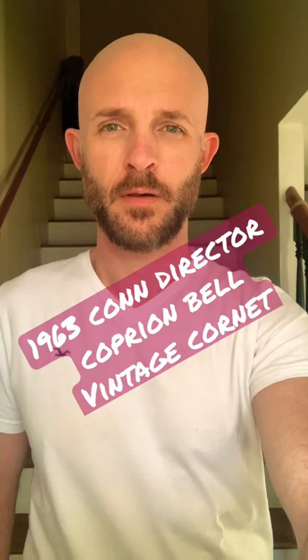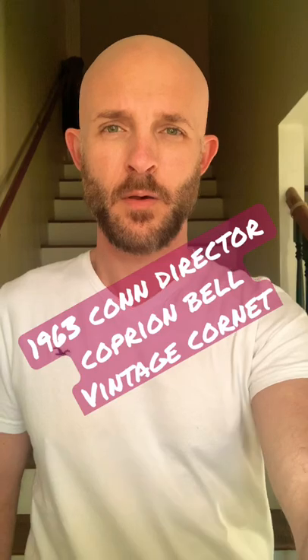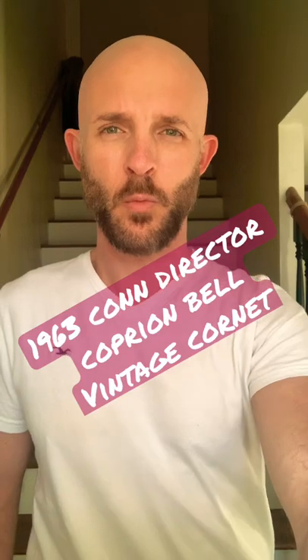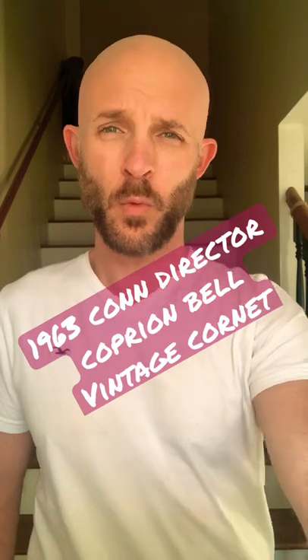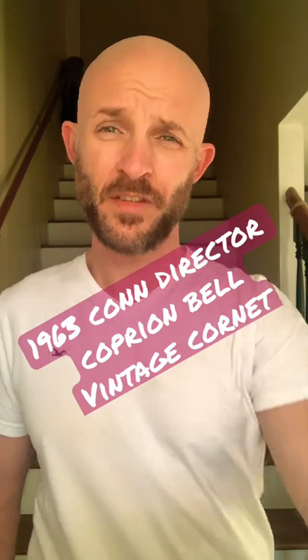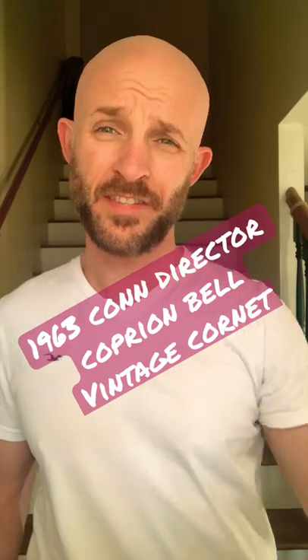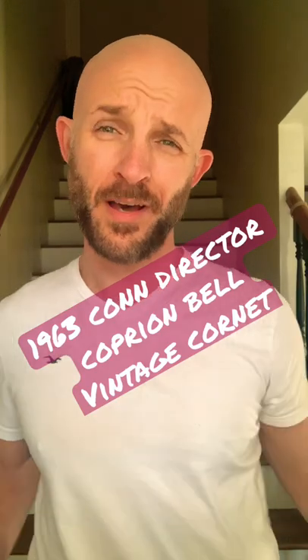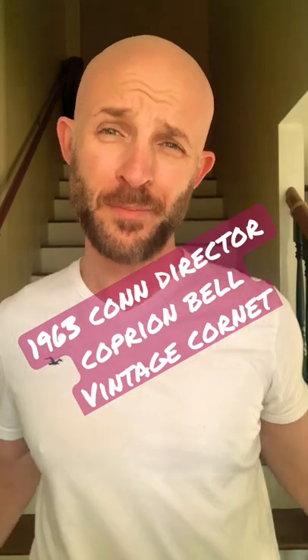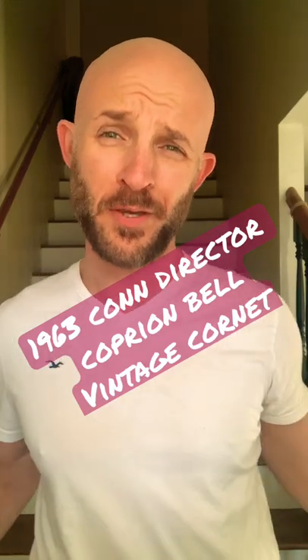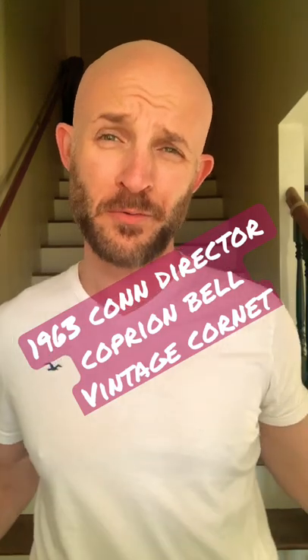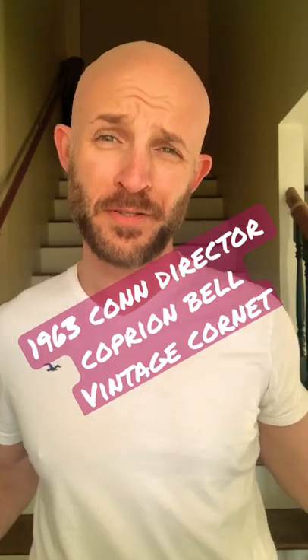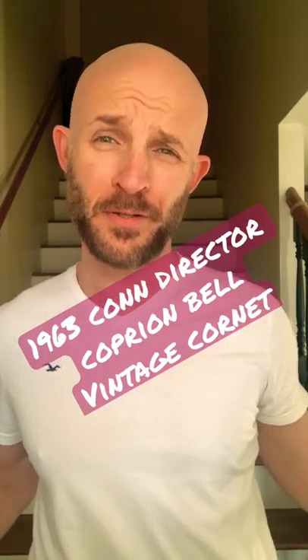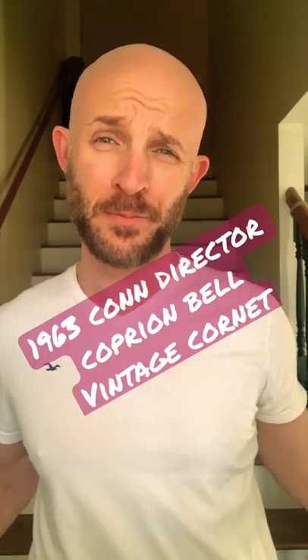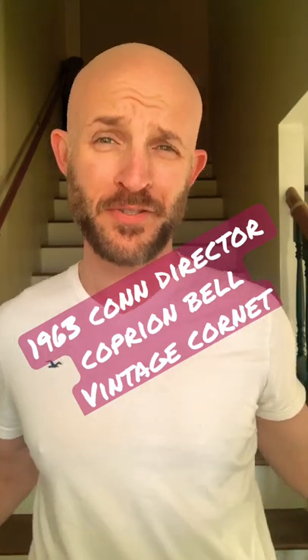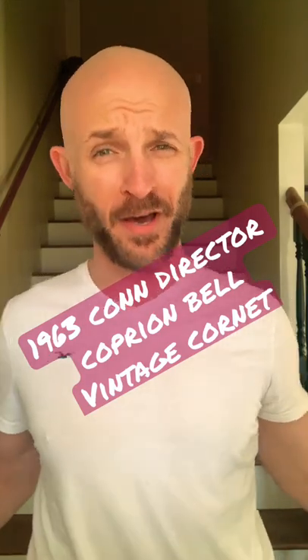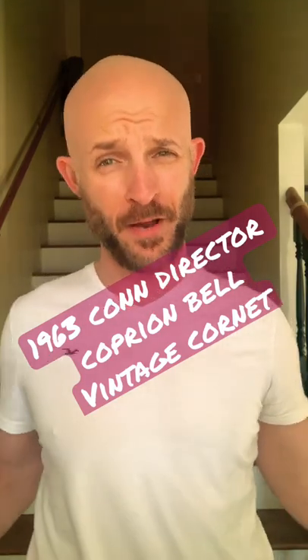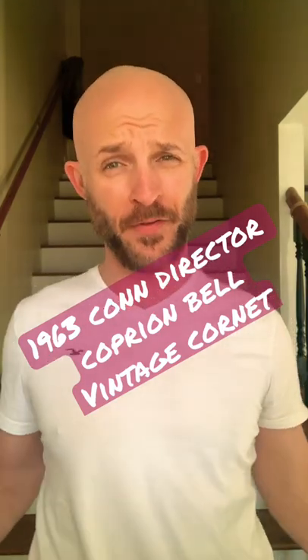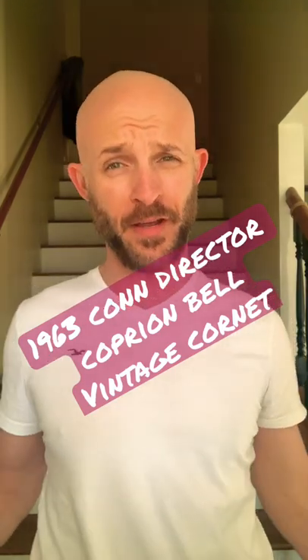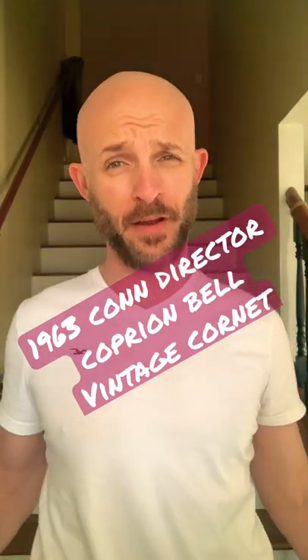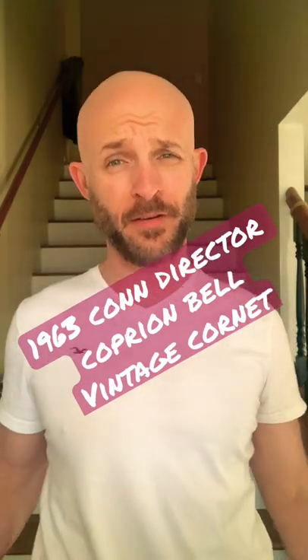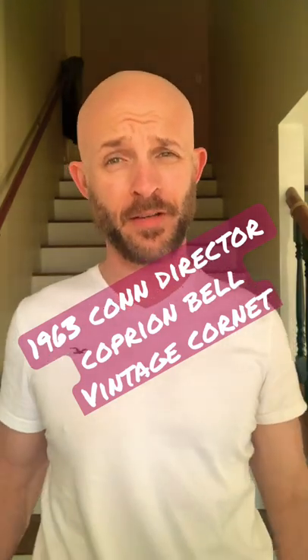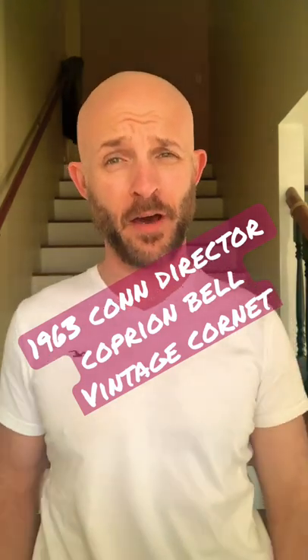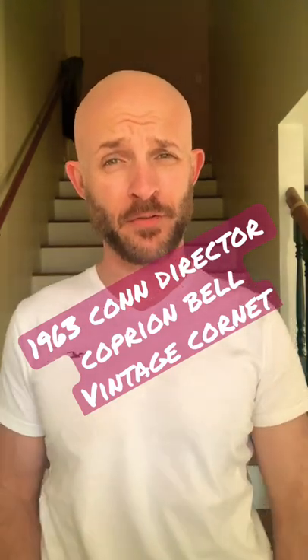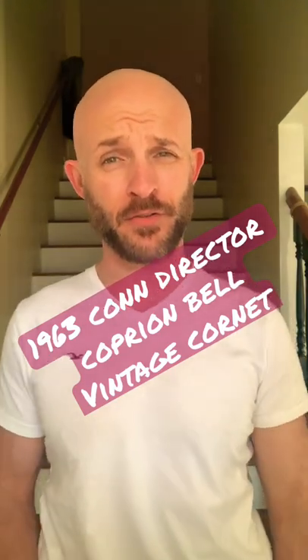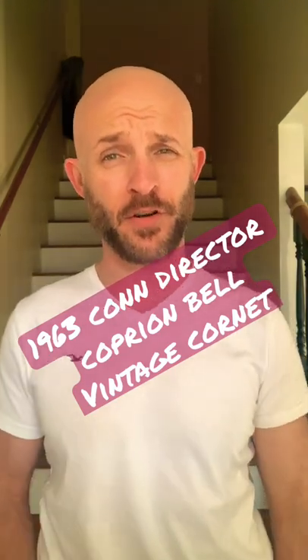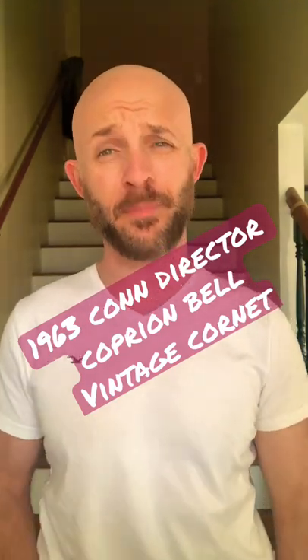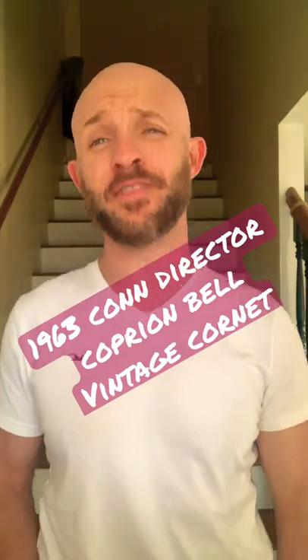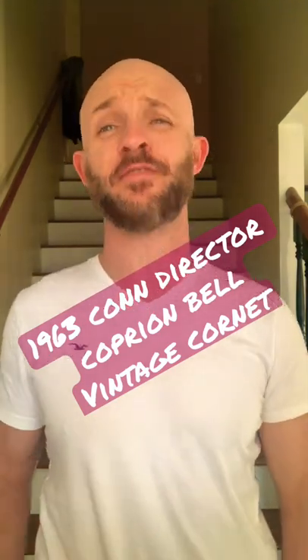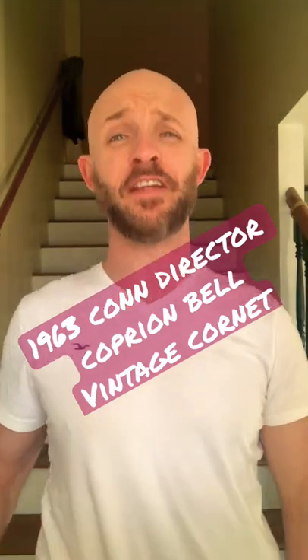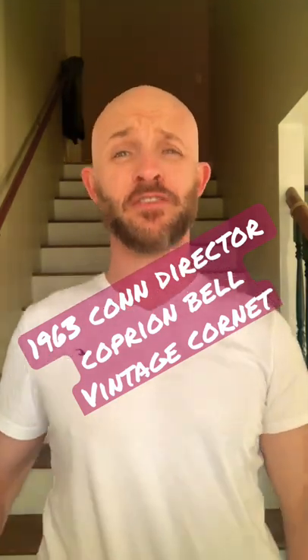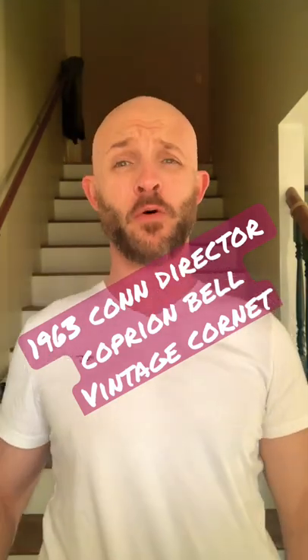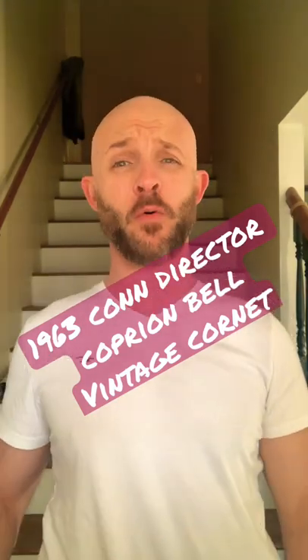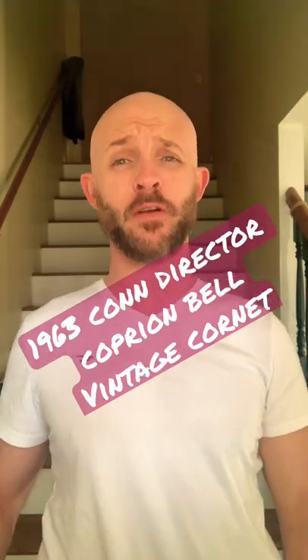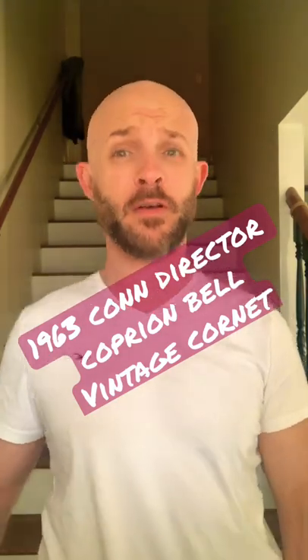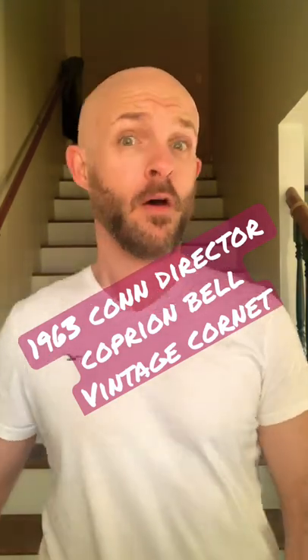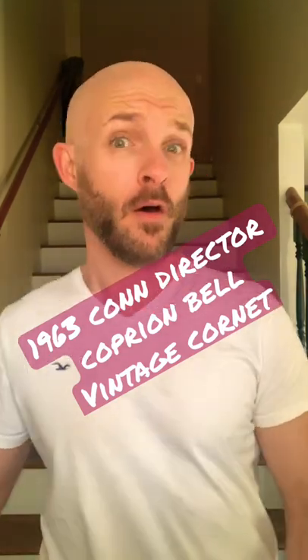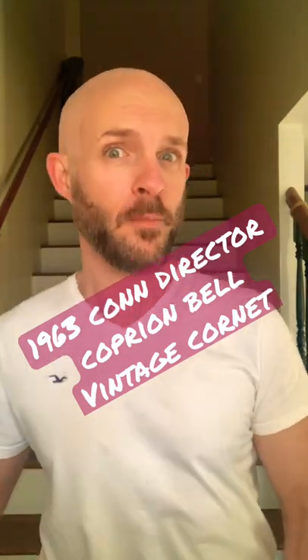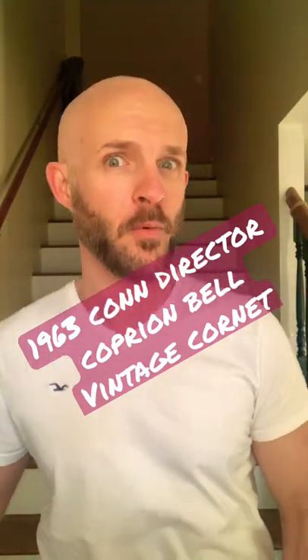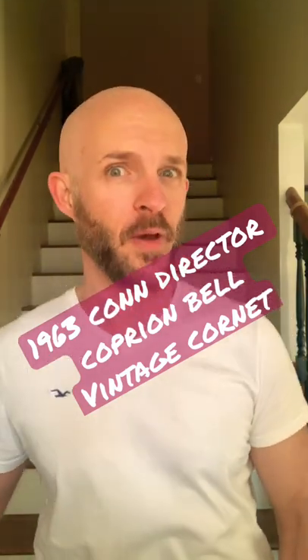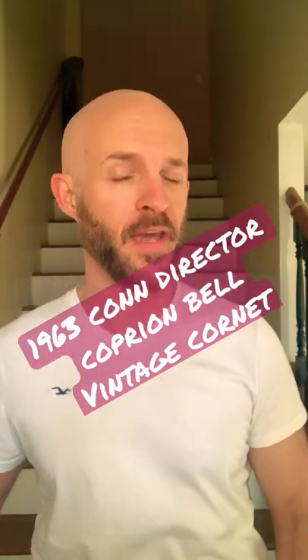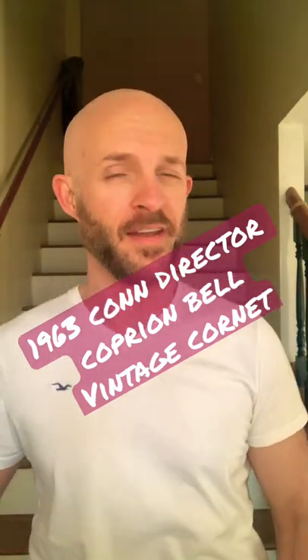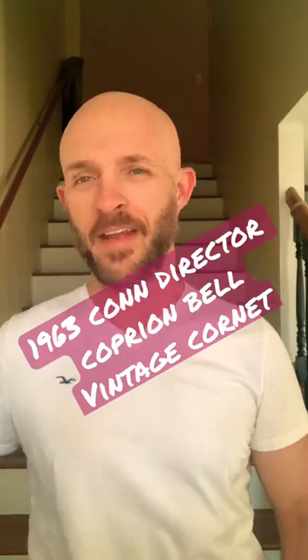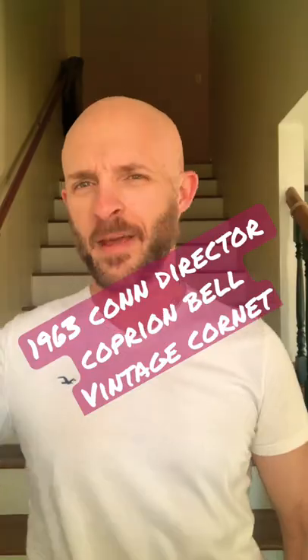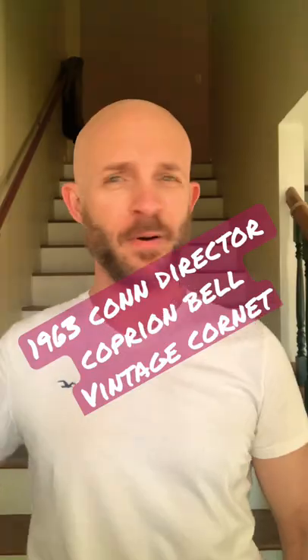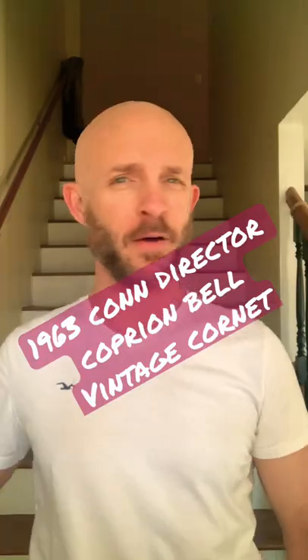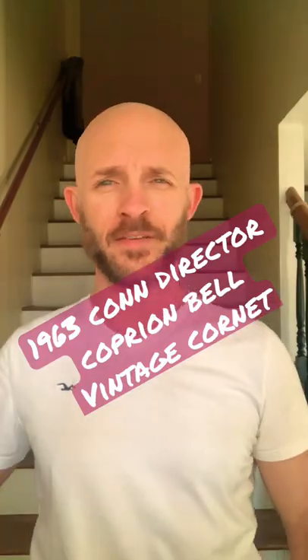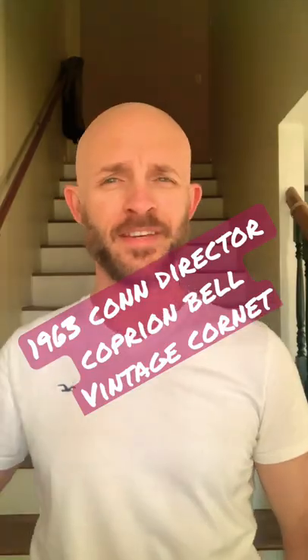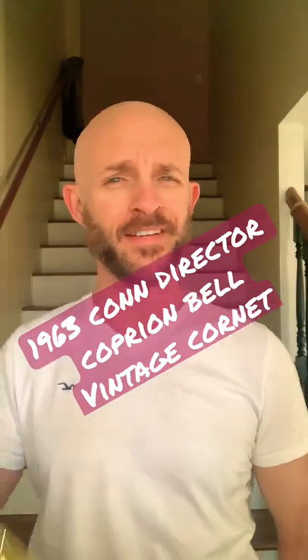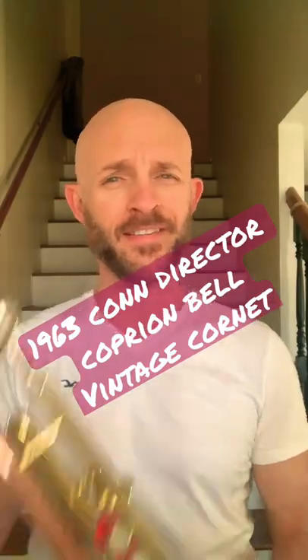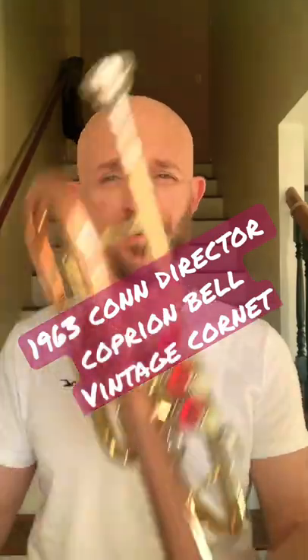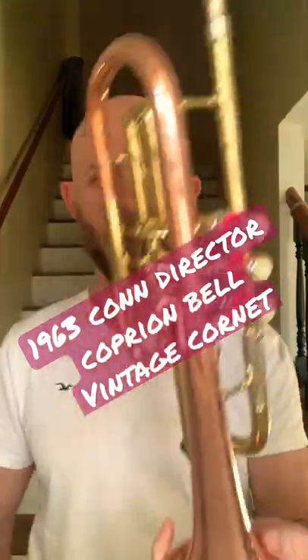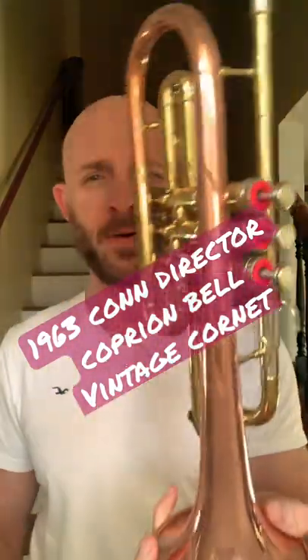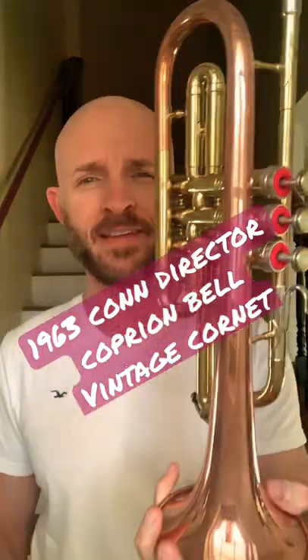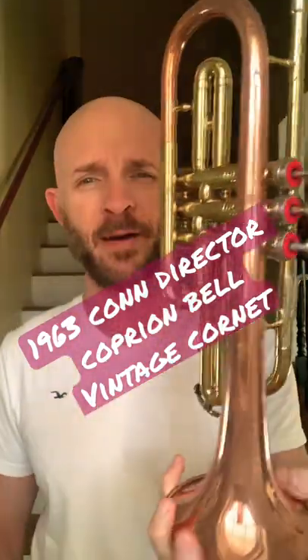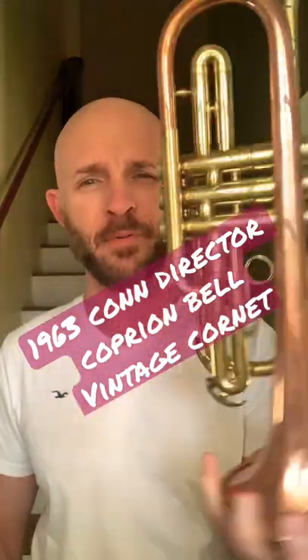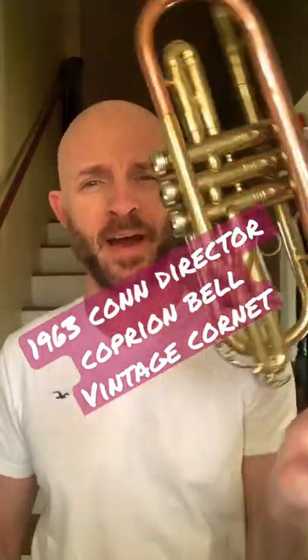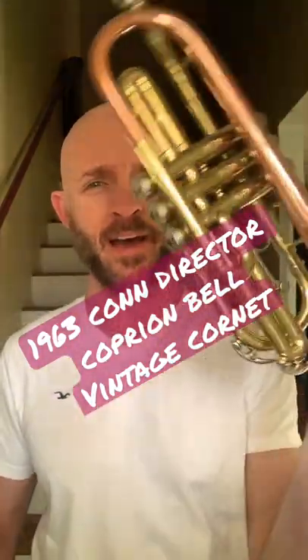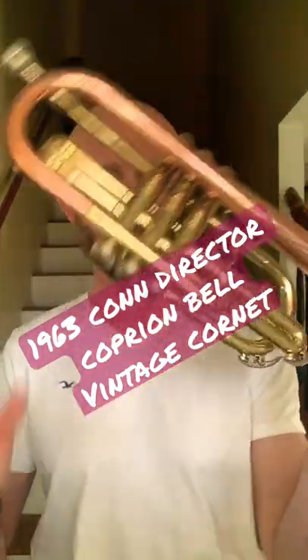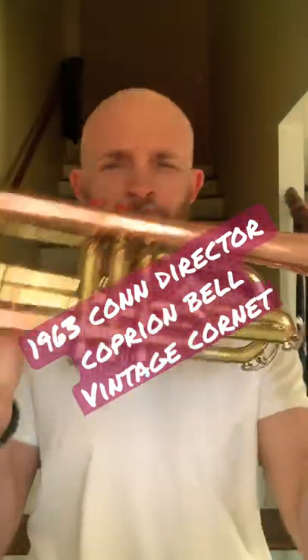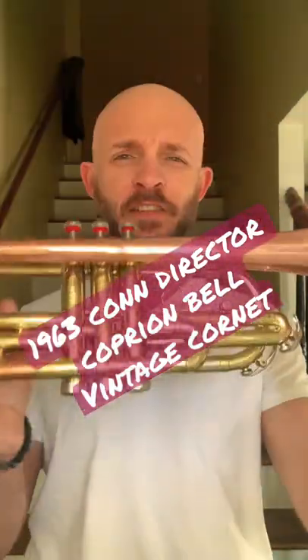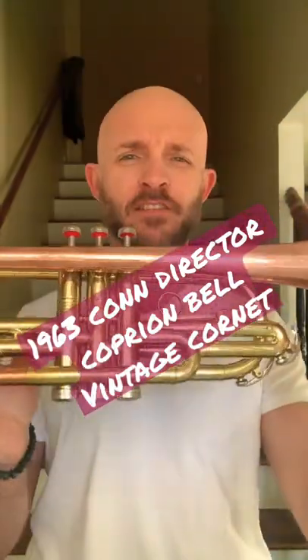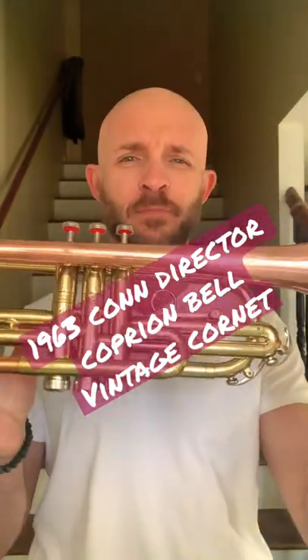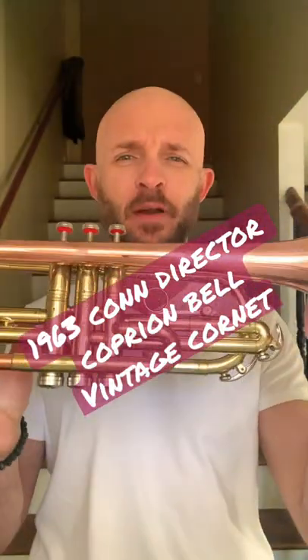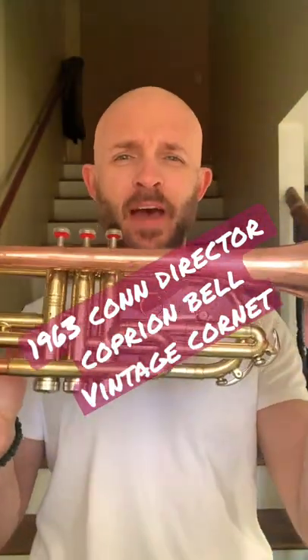What's up YouTube? Jonathan here. Donald's Trumpets vintage horns. But wait, it ain't politics. It's all about that brass. Vintage brass.